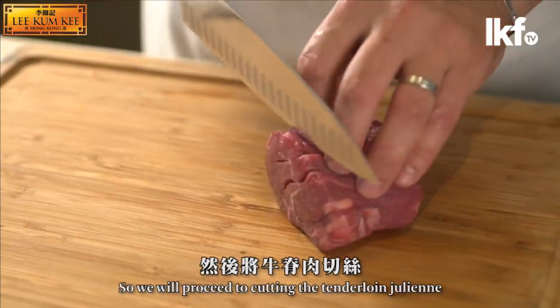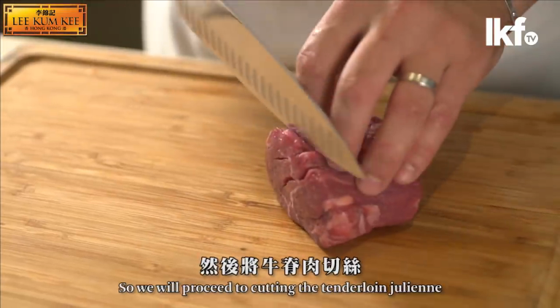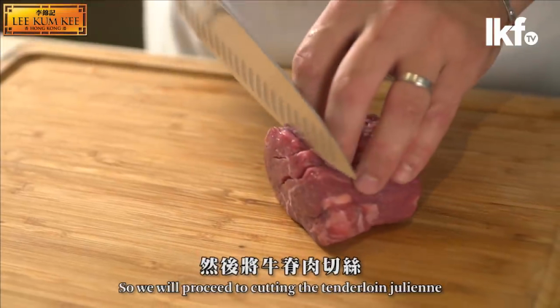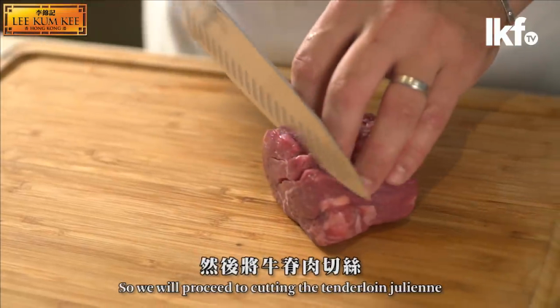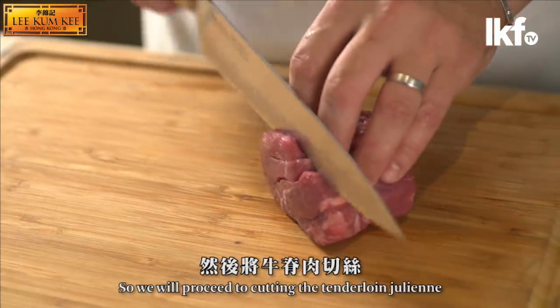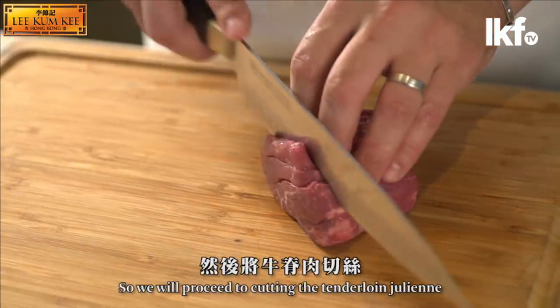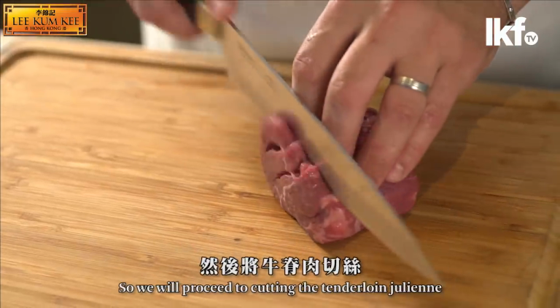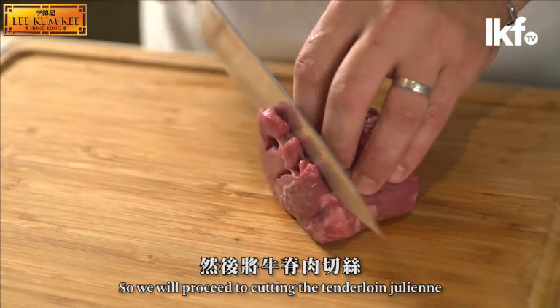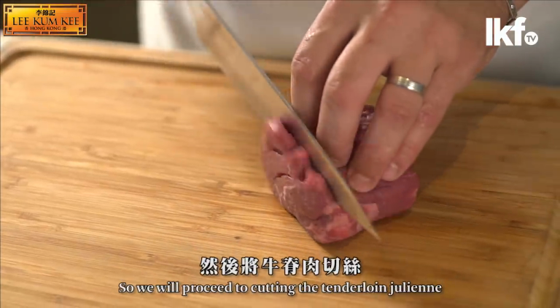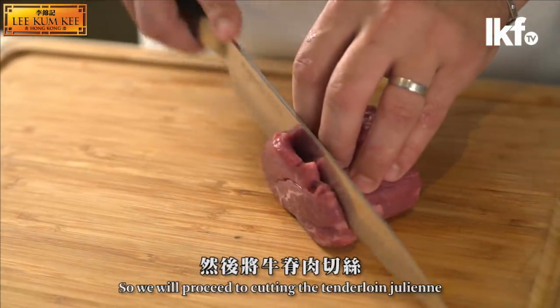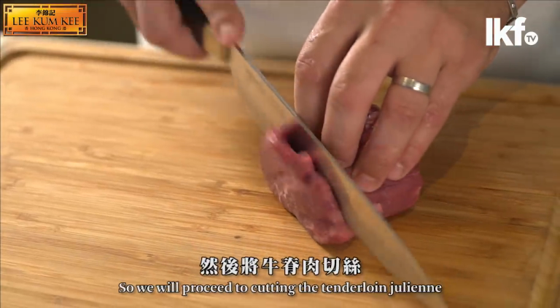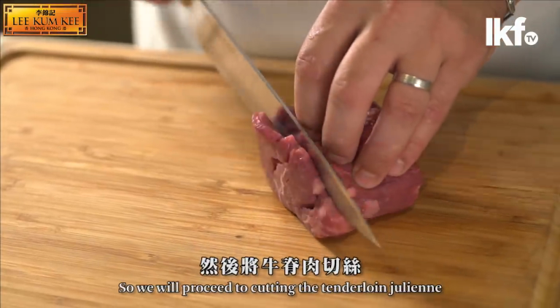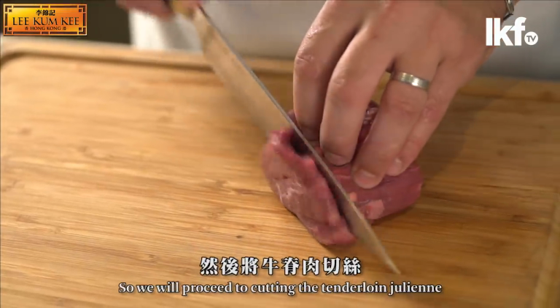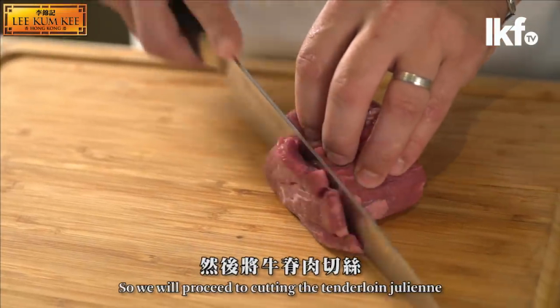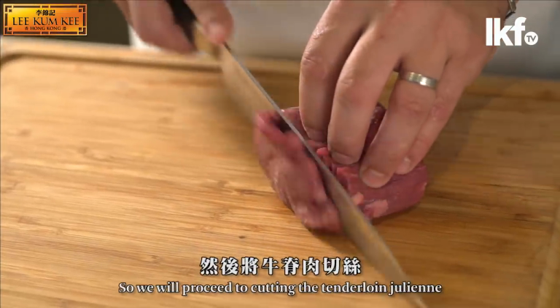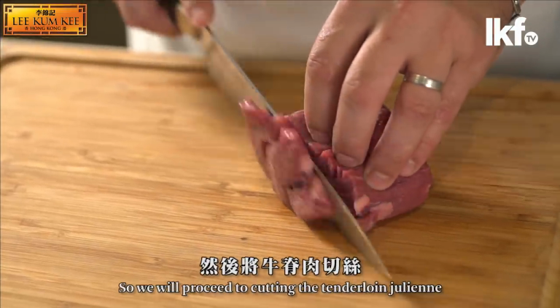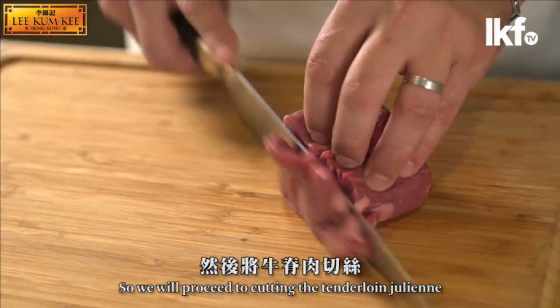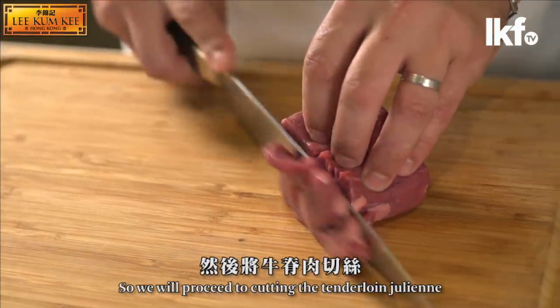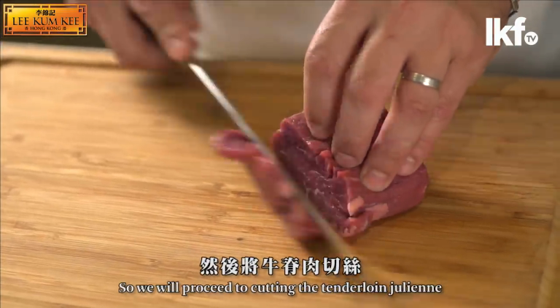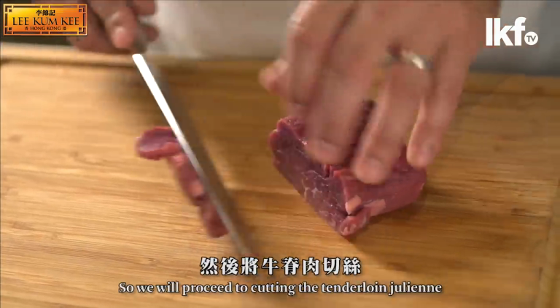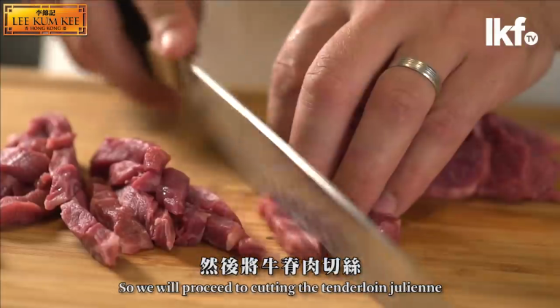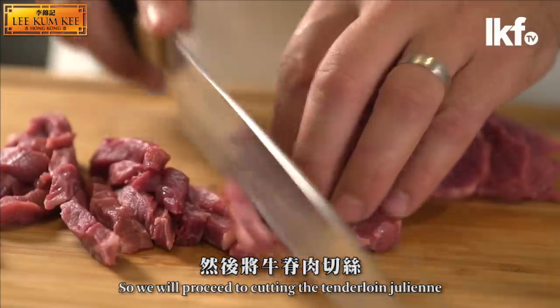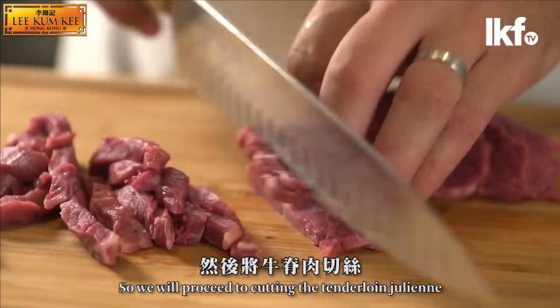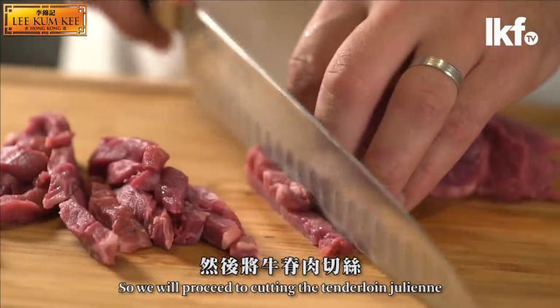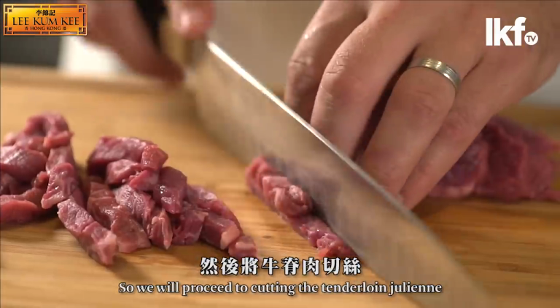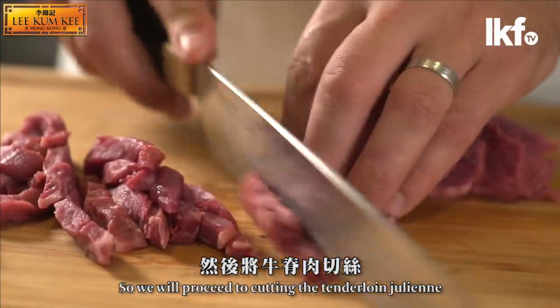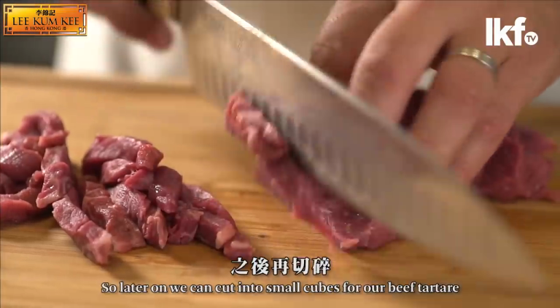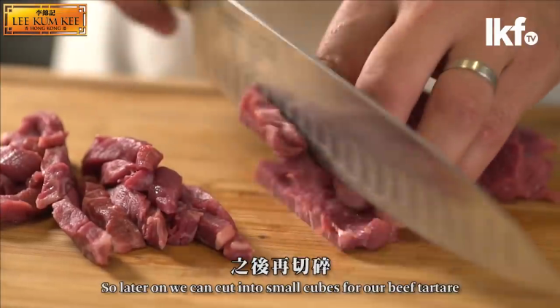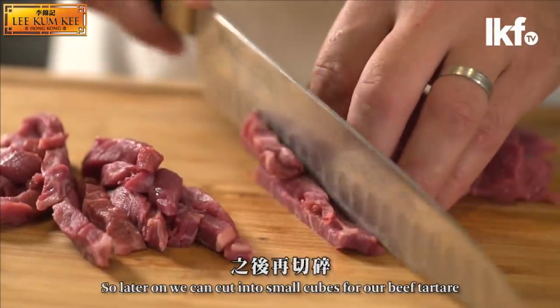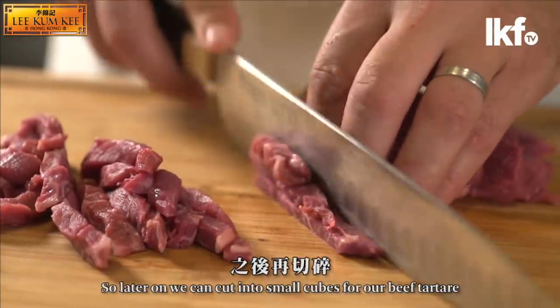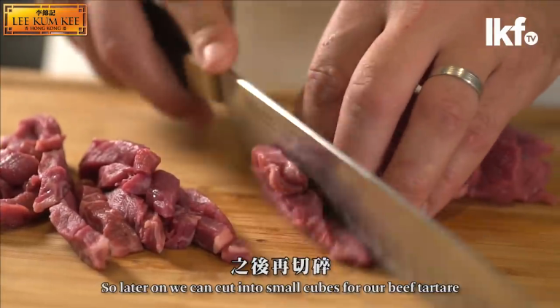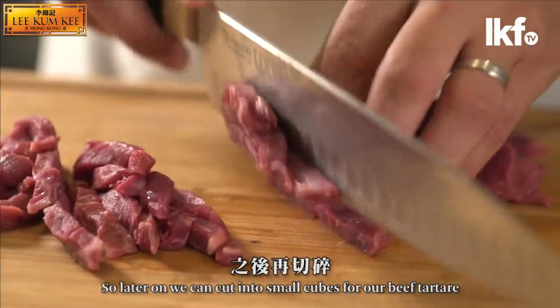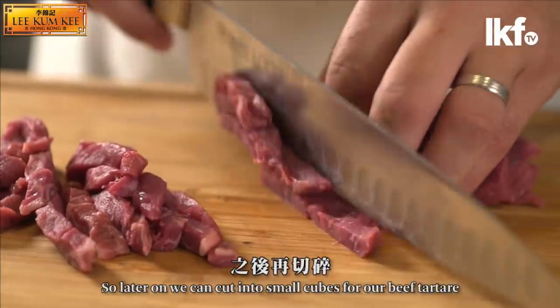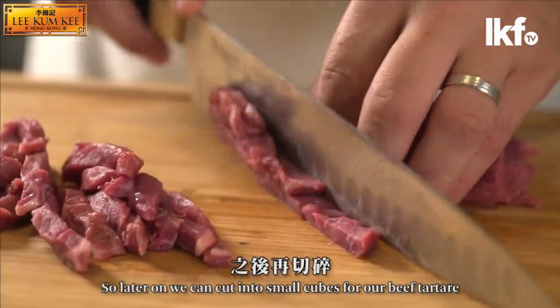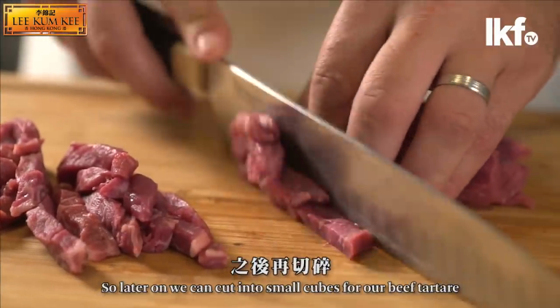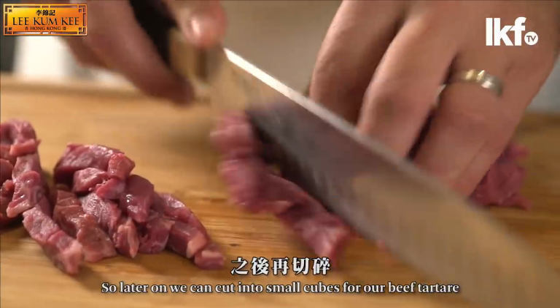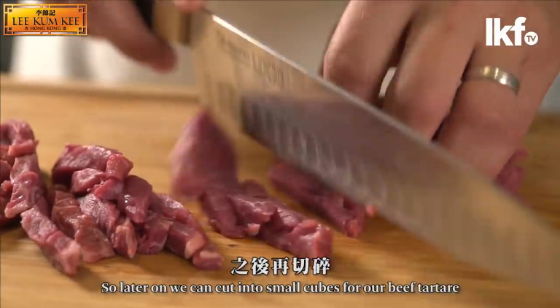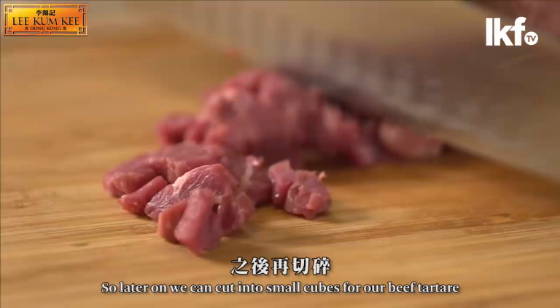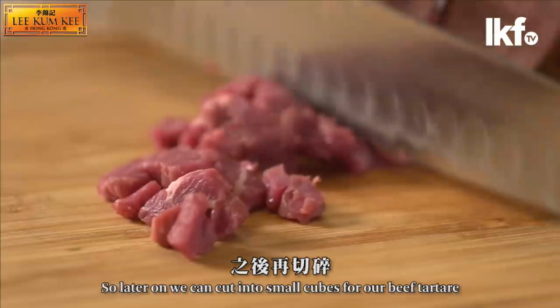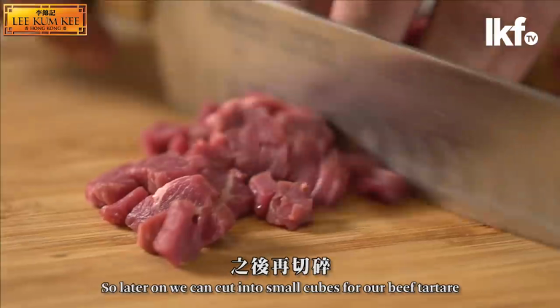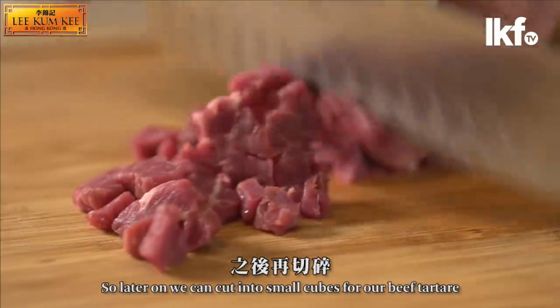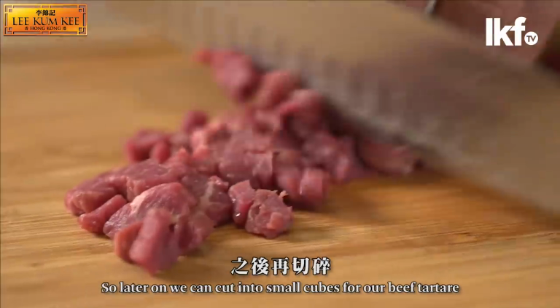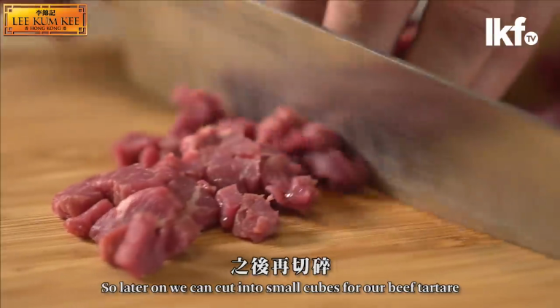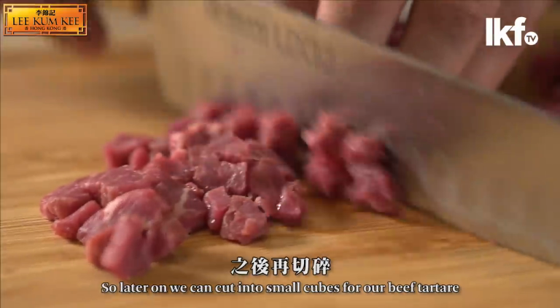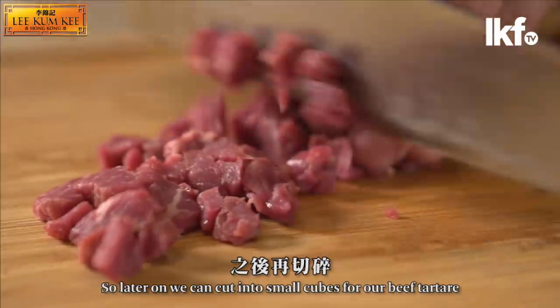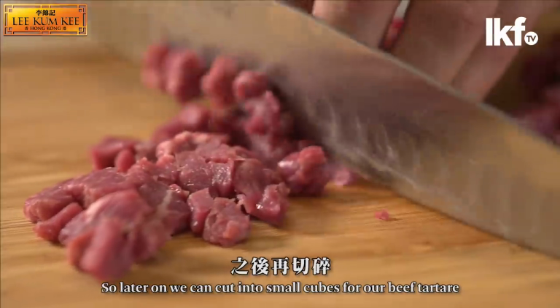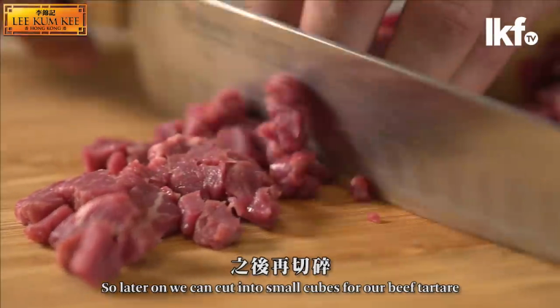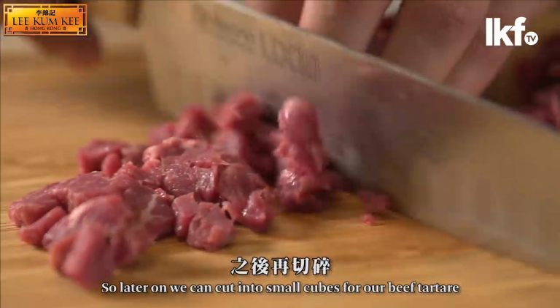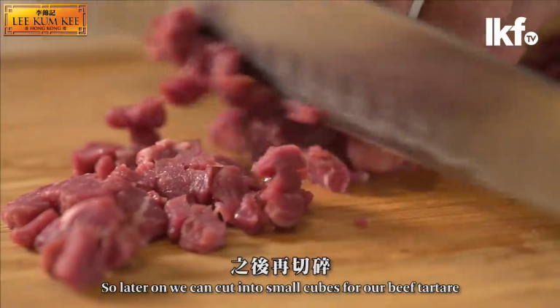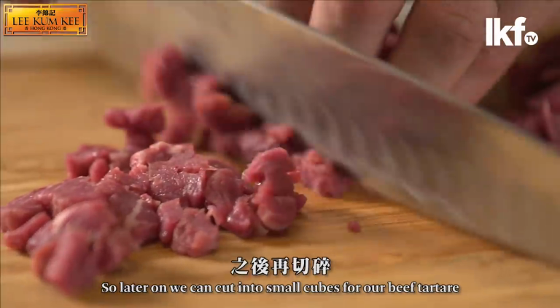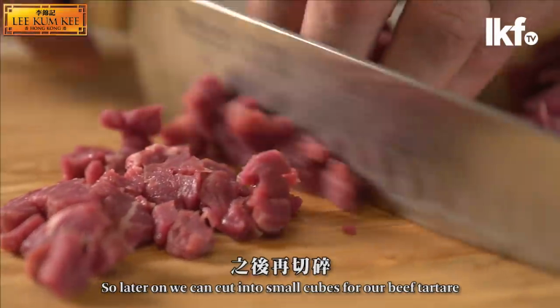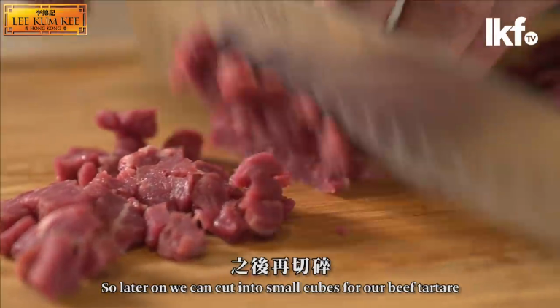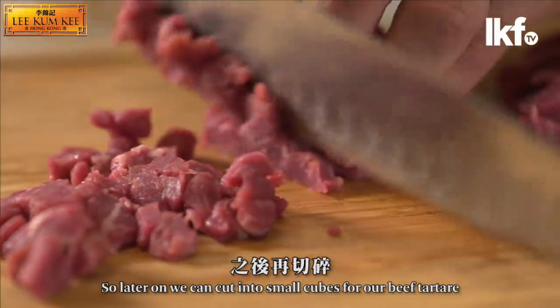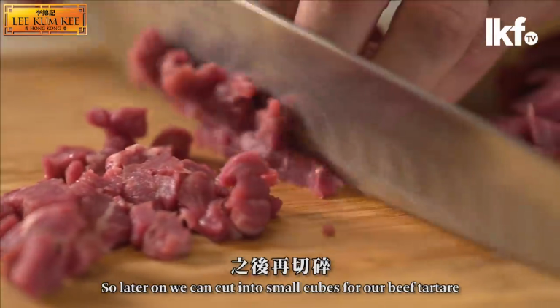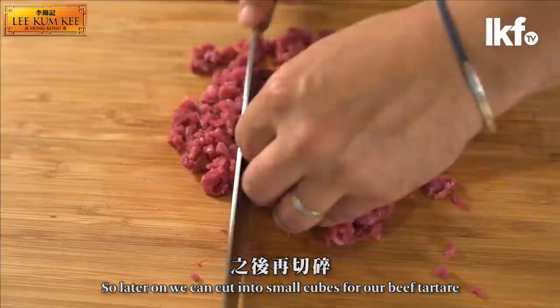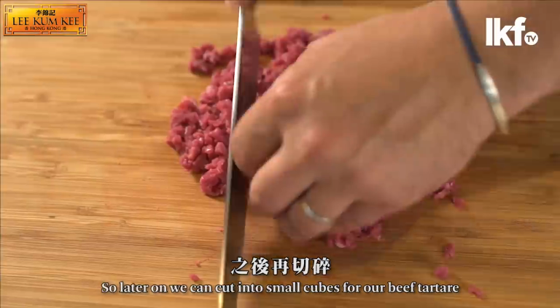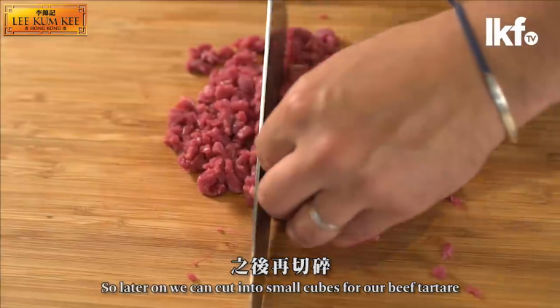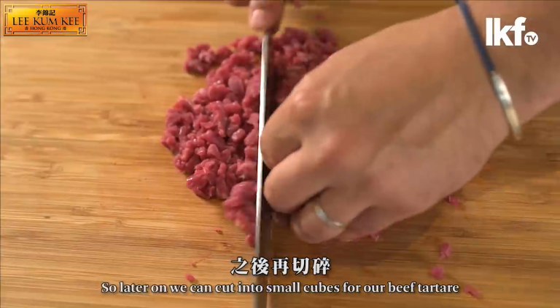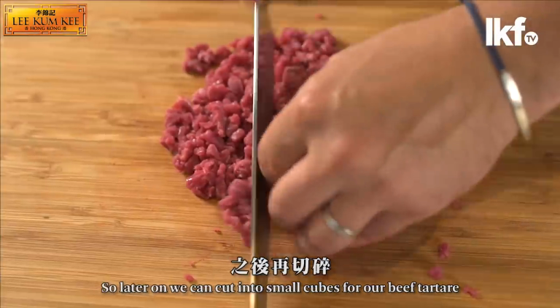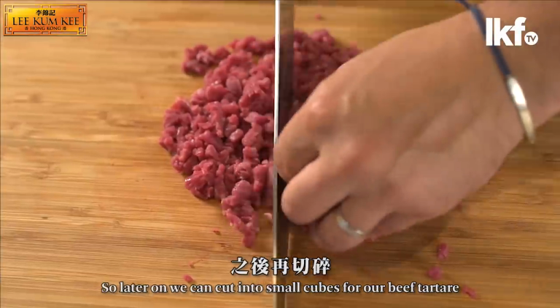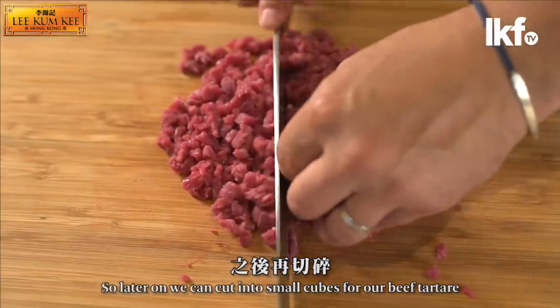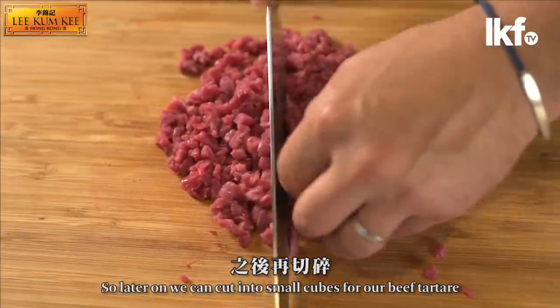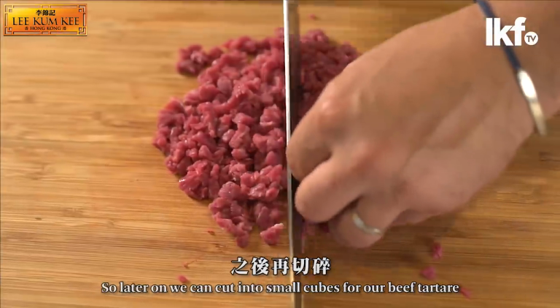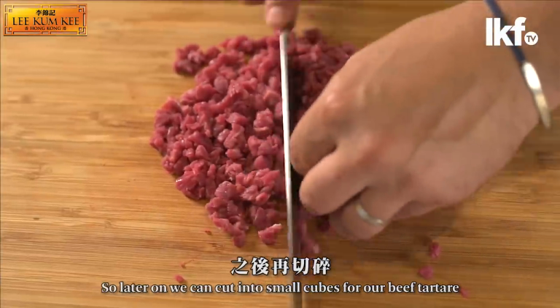We will proceed cutting the tenderloin julienne so that later on we can cut it into small little cubes for our beef tartar.